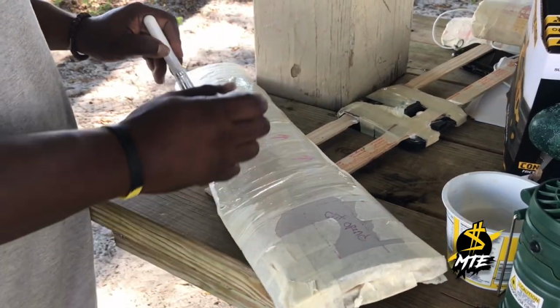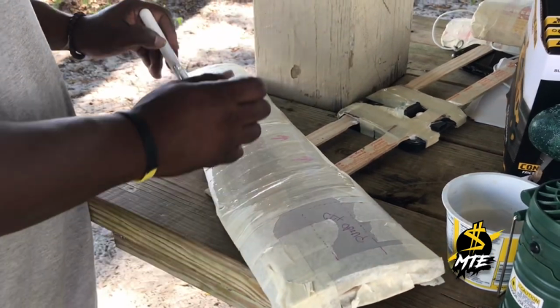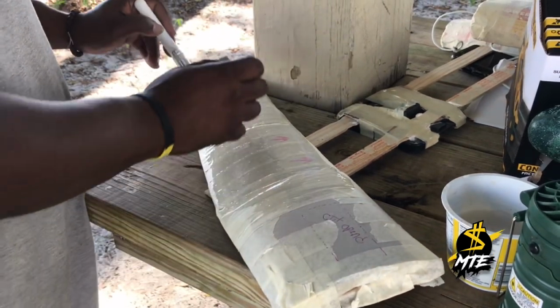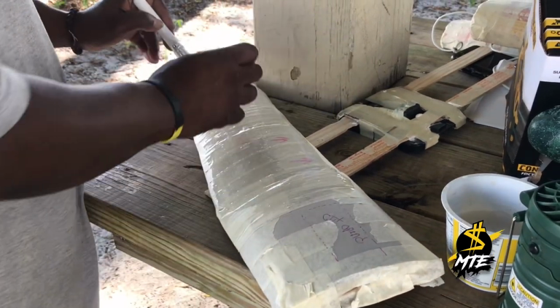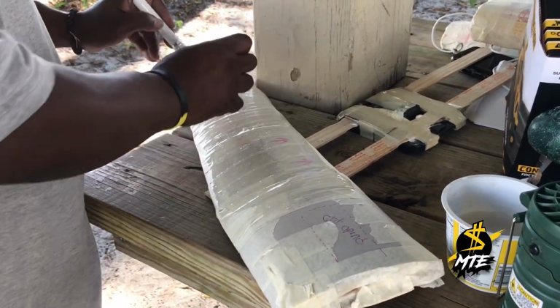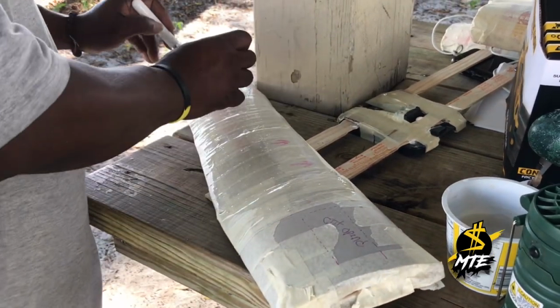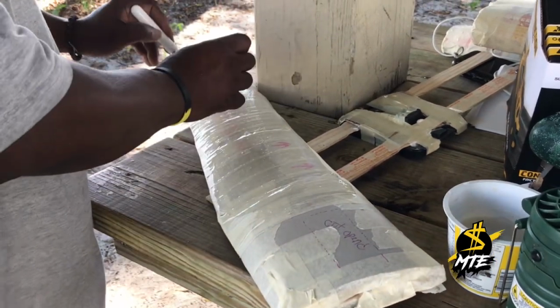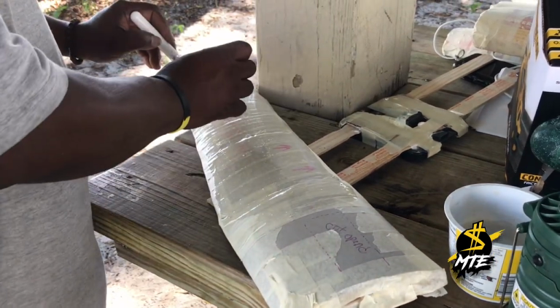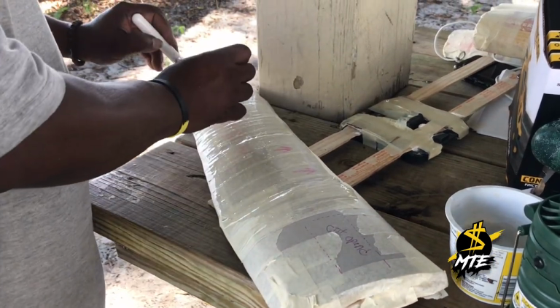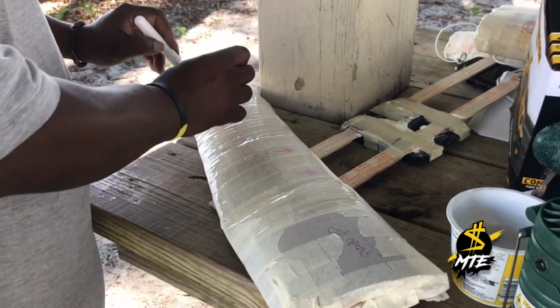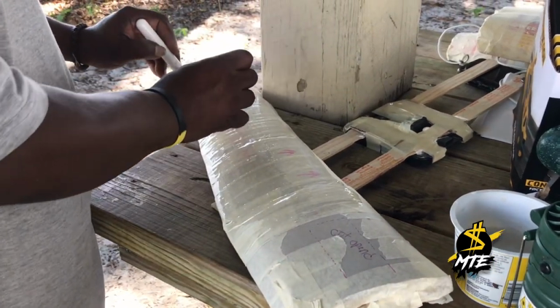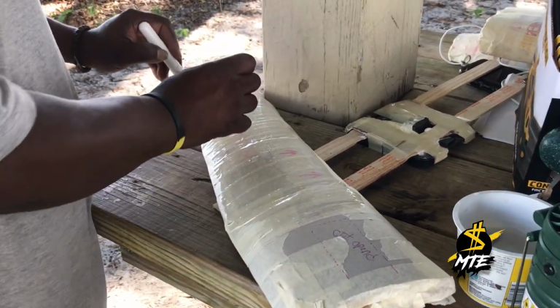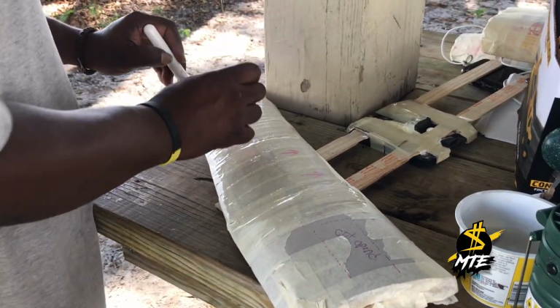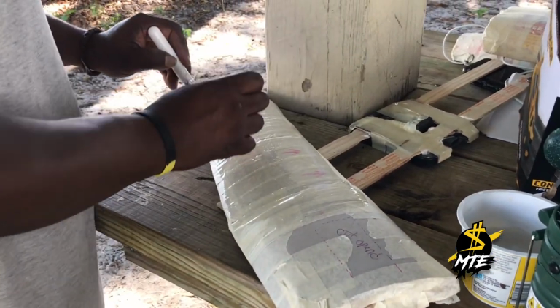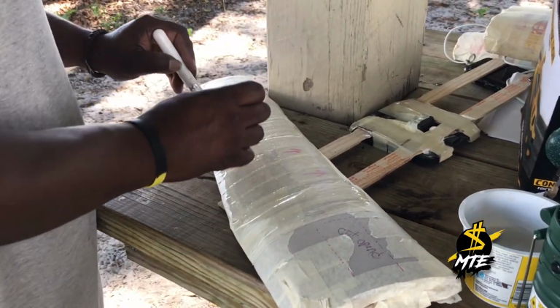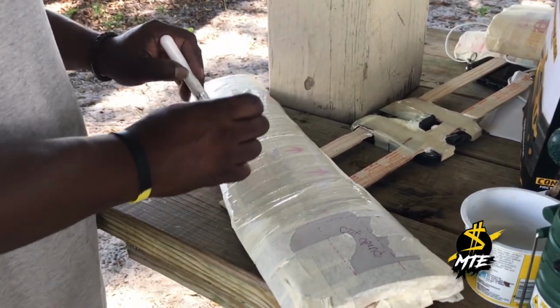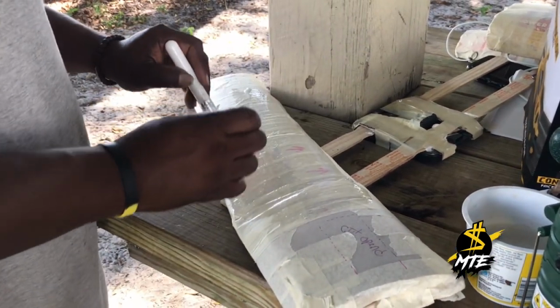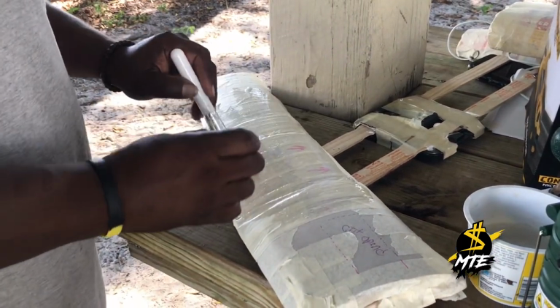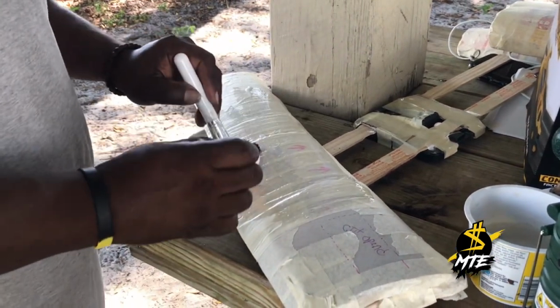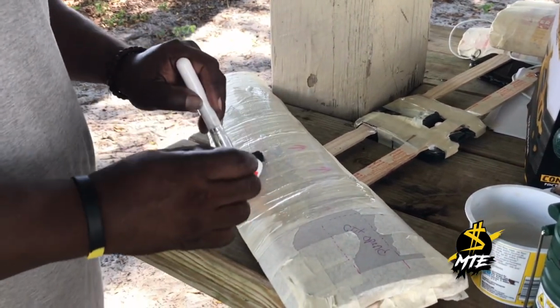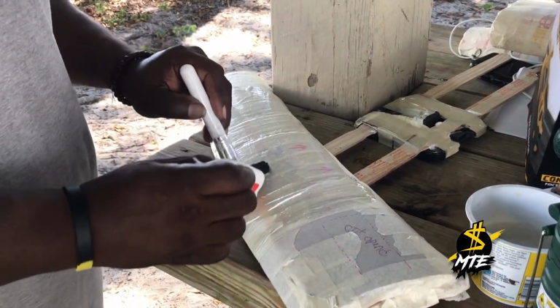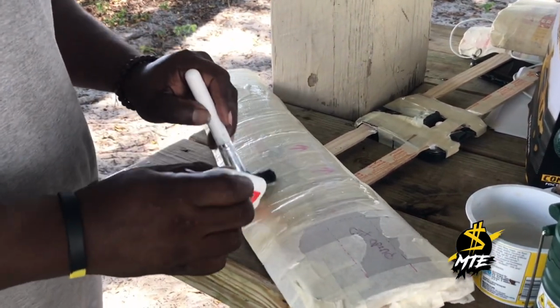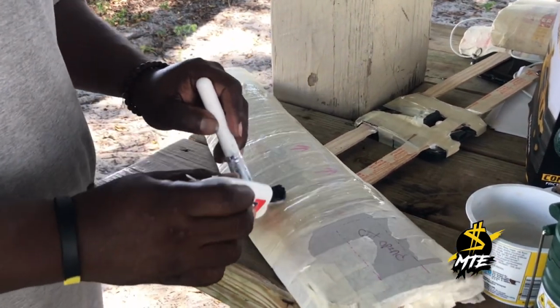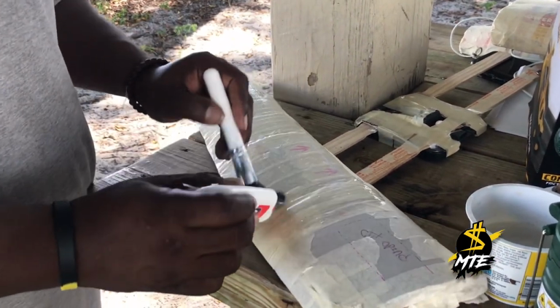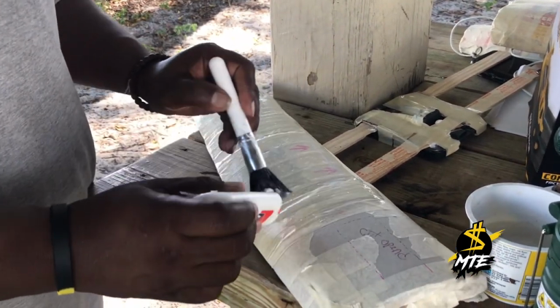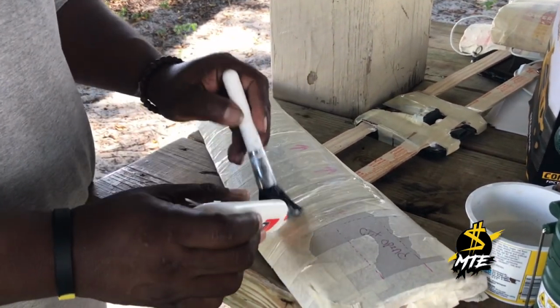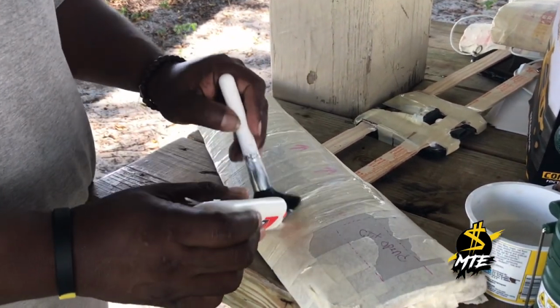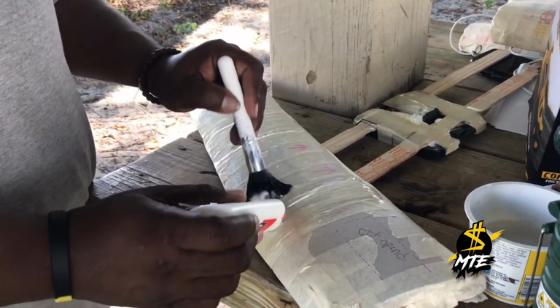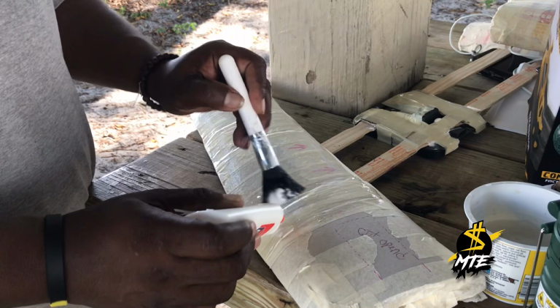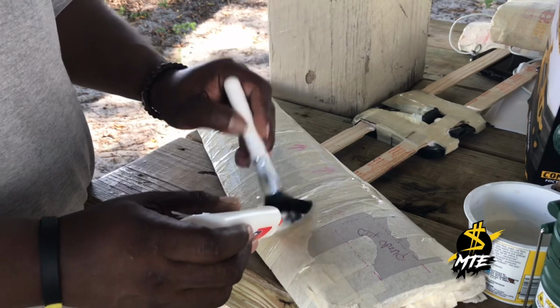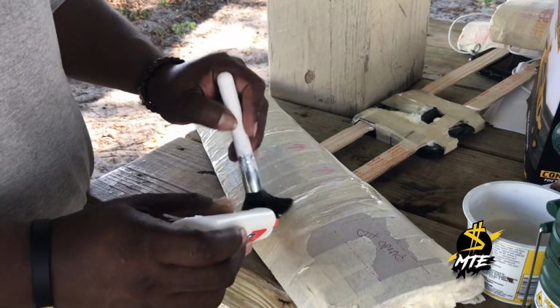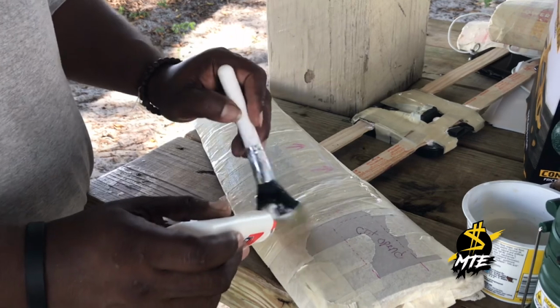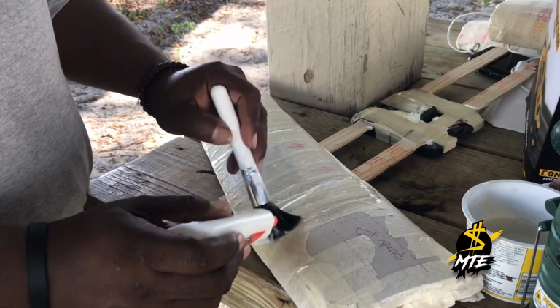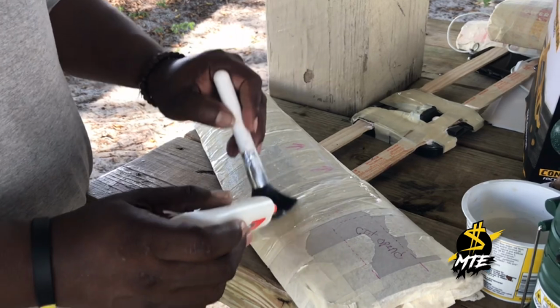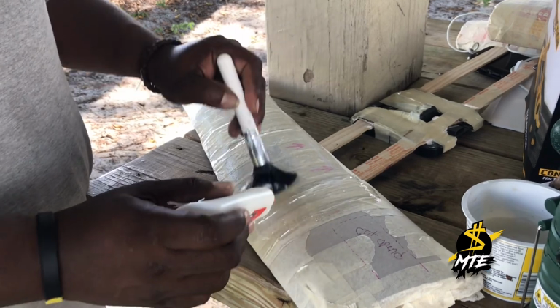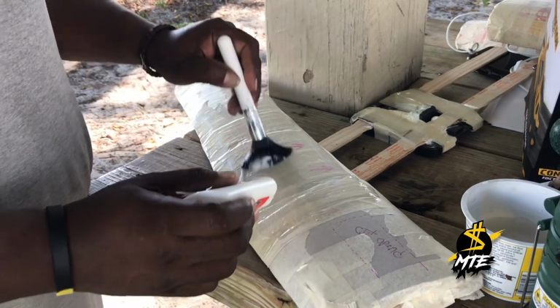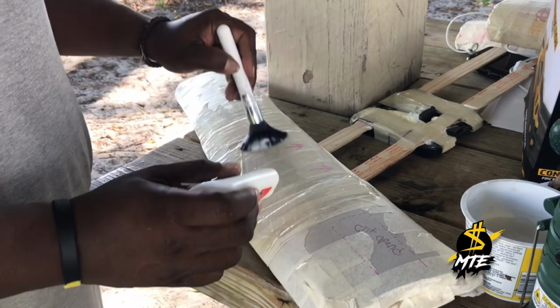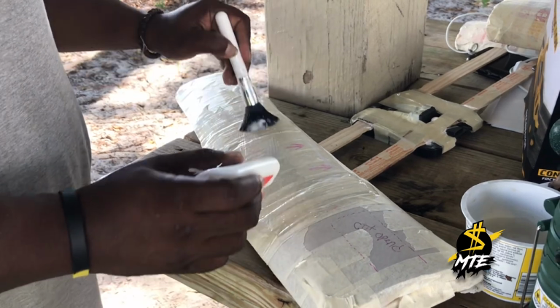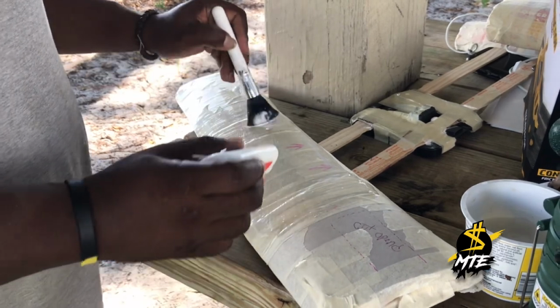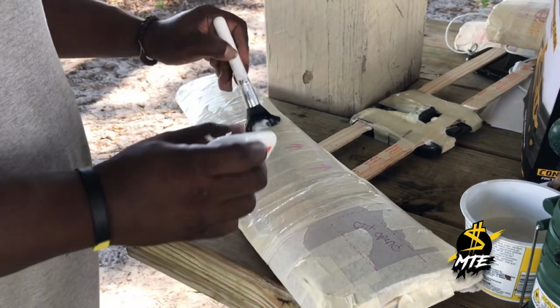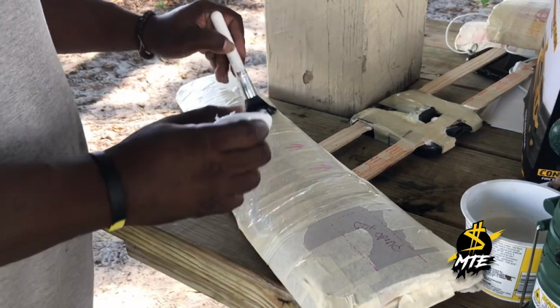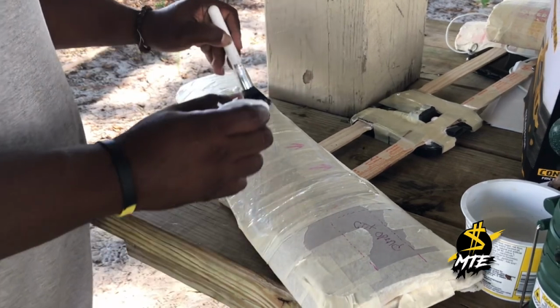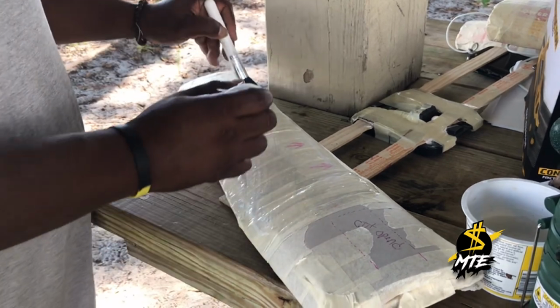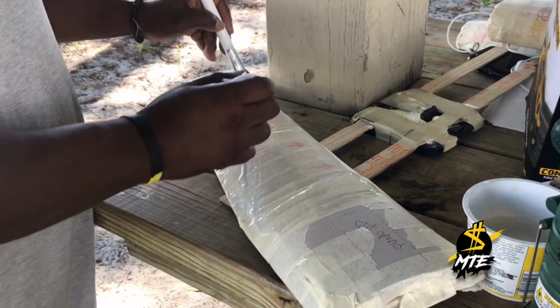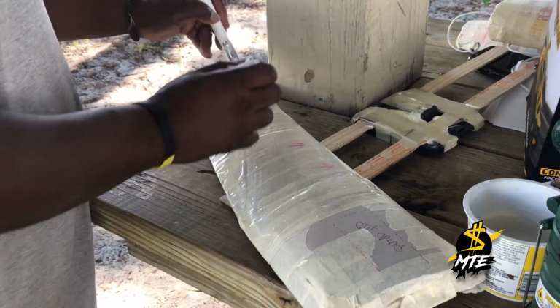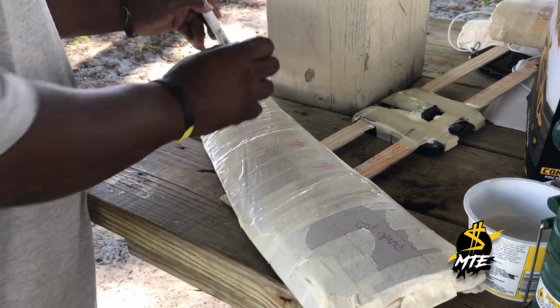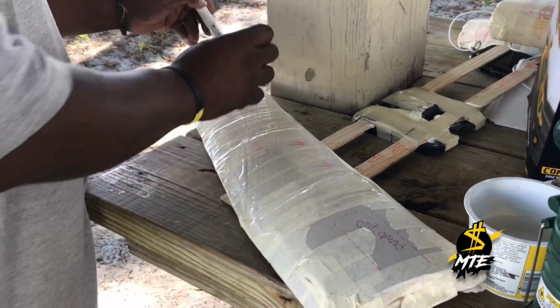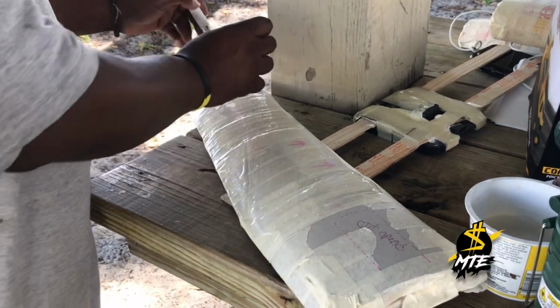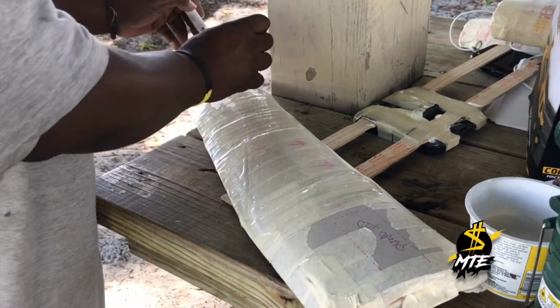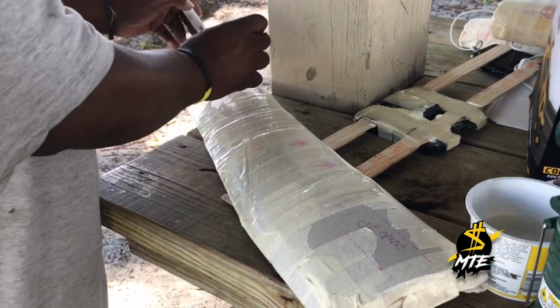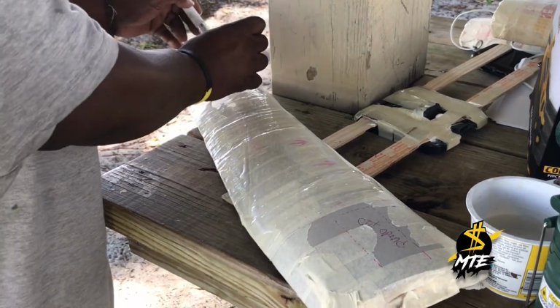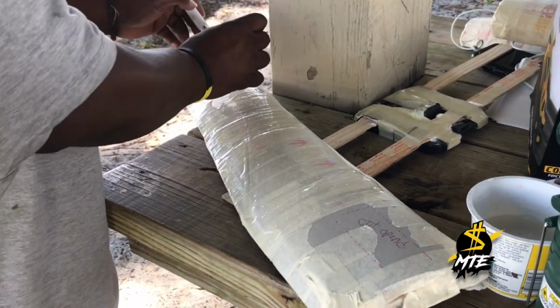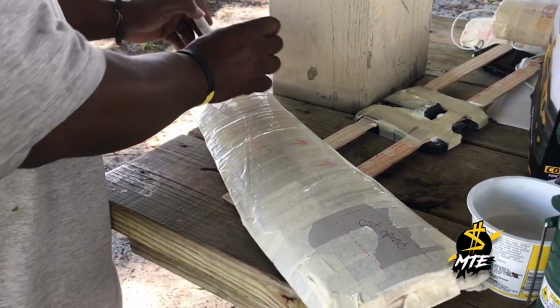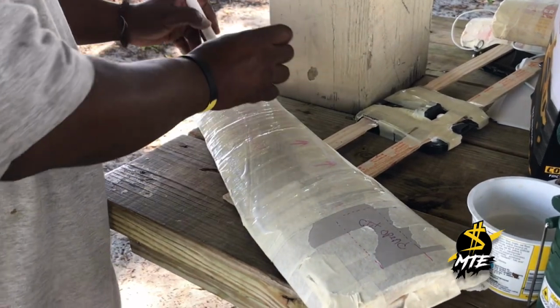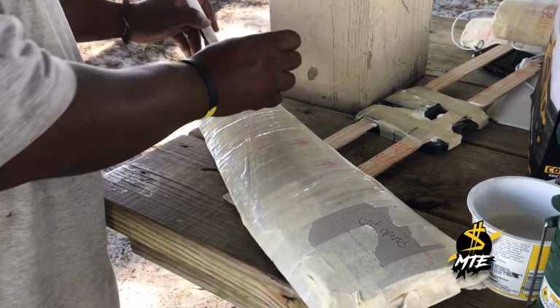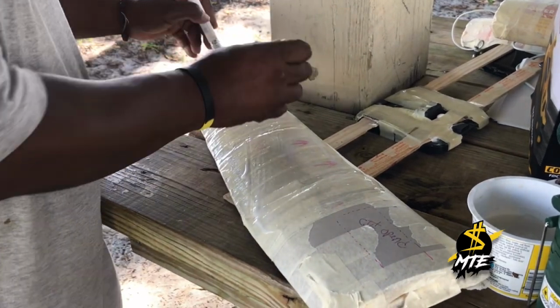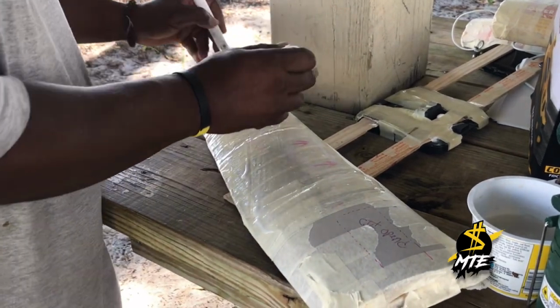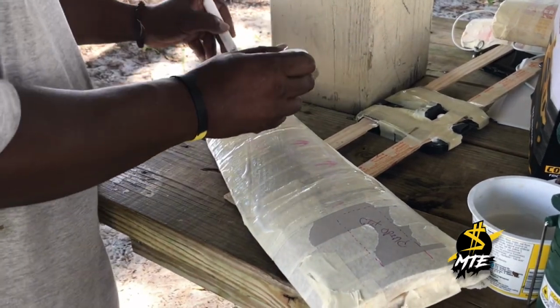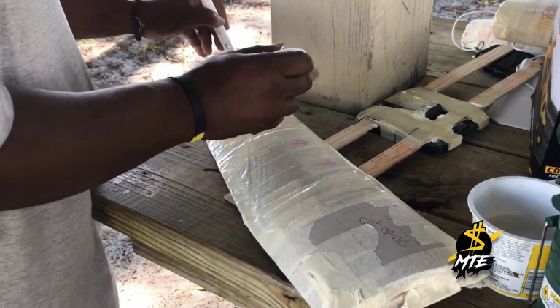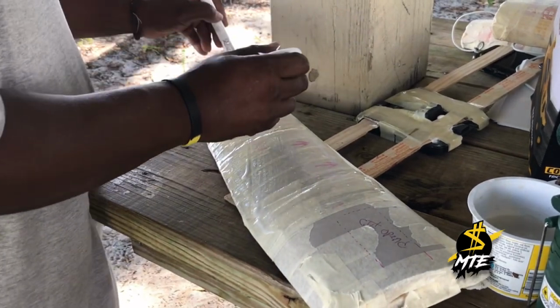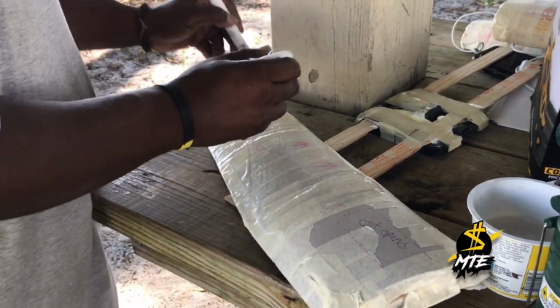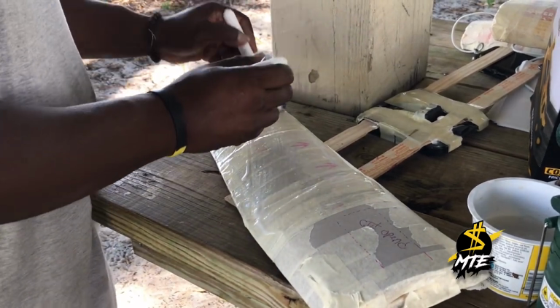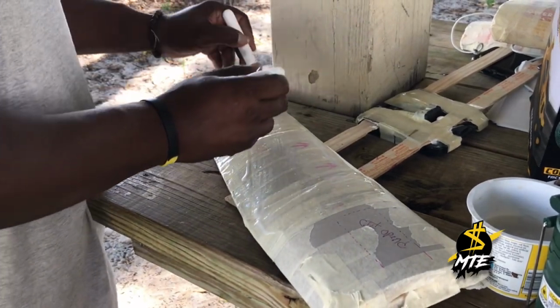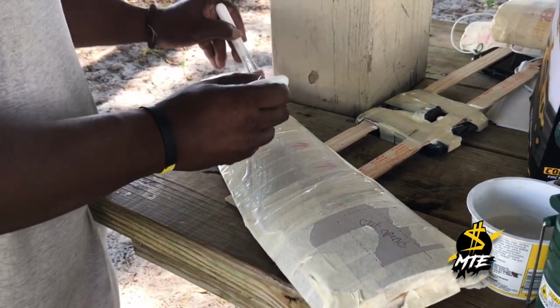It takes a couple of seconds, maybe an hour or two for it to dry. But when it's done, flip it over and do the other side.